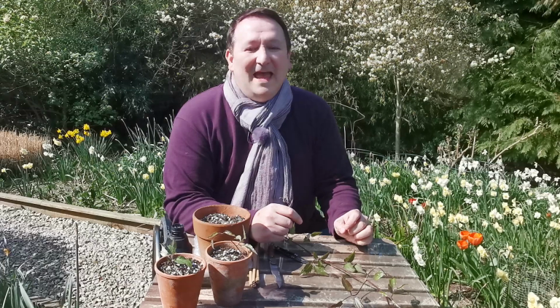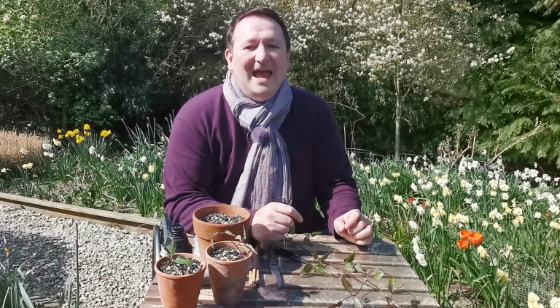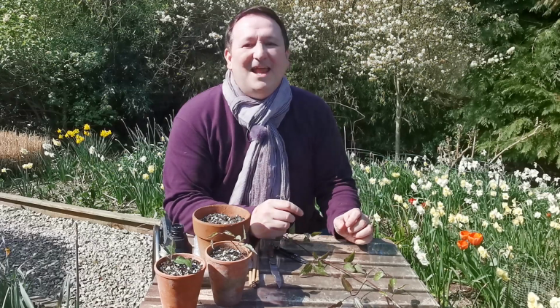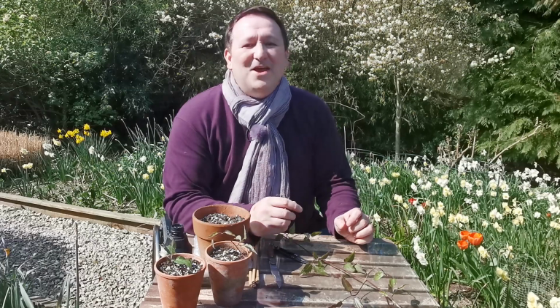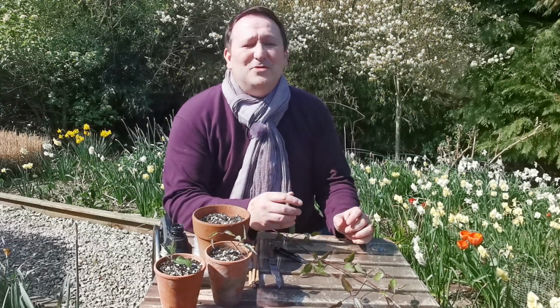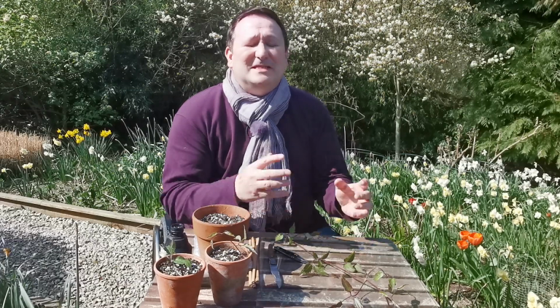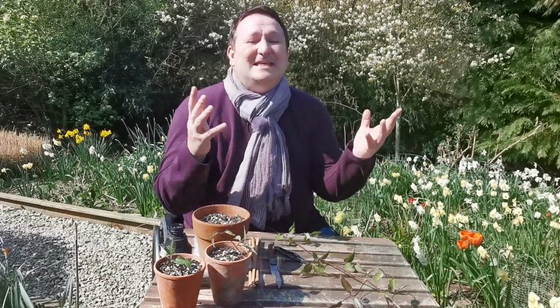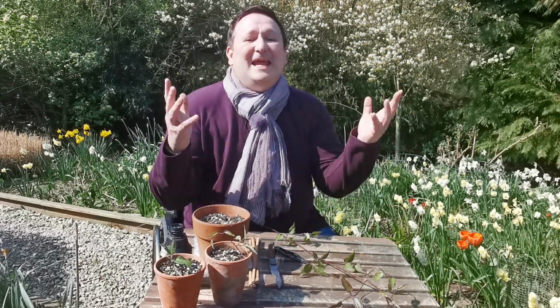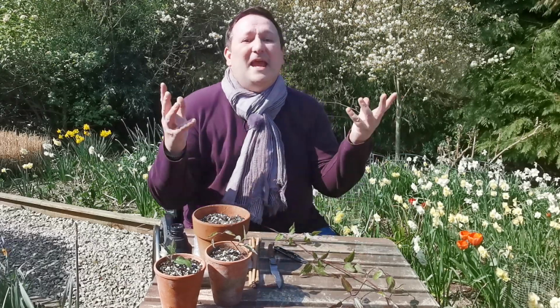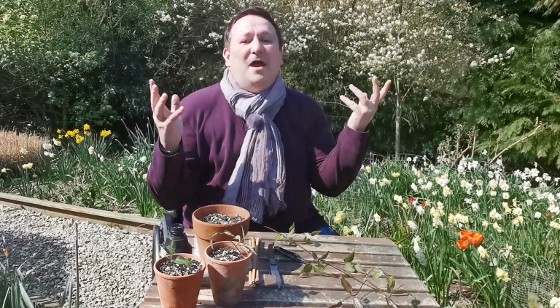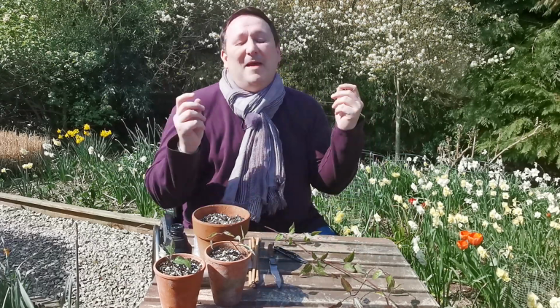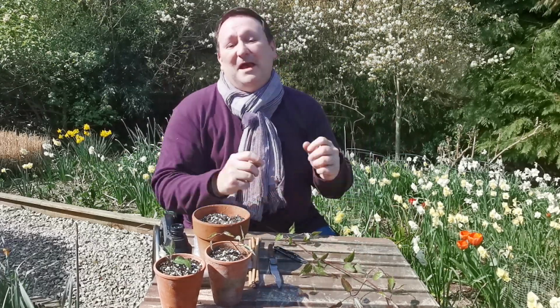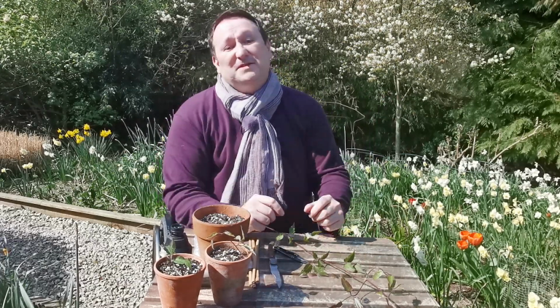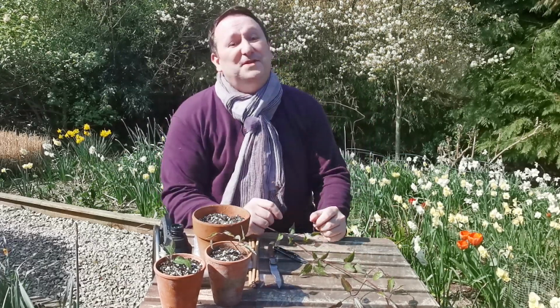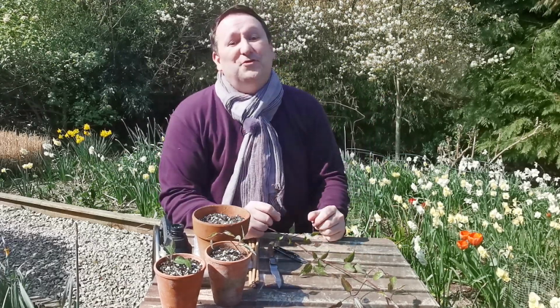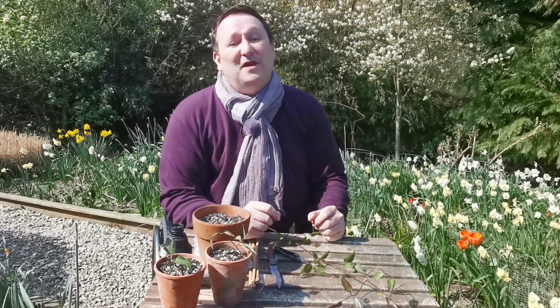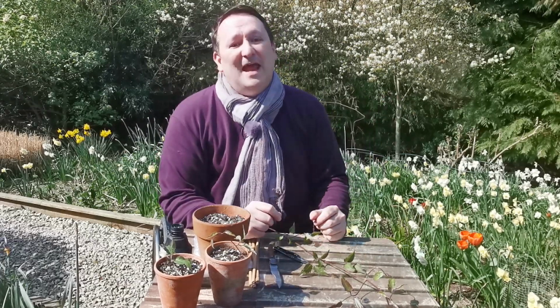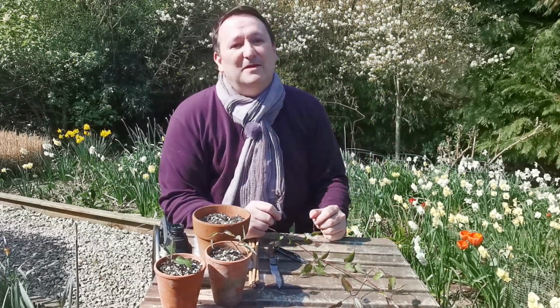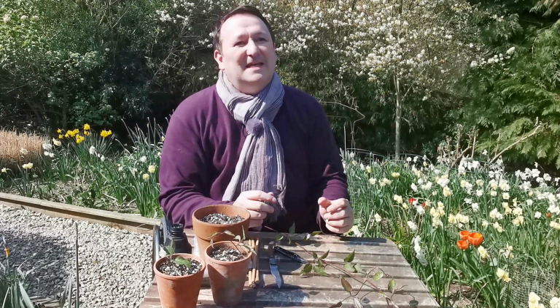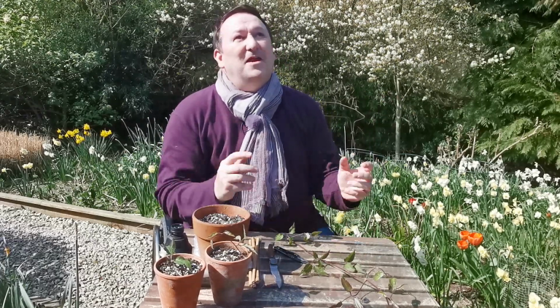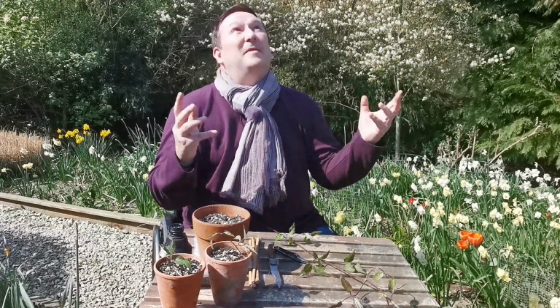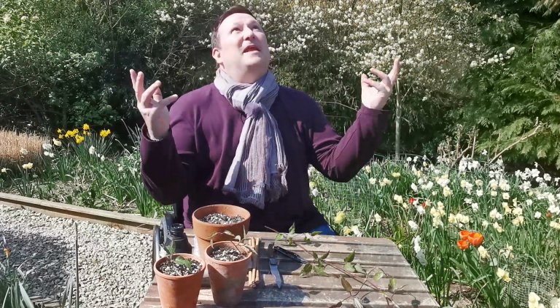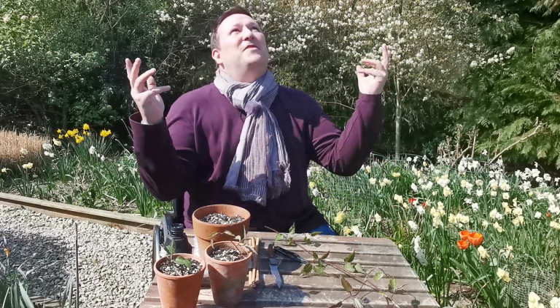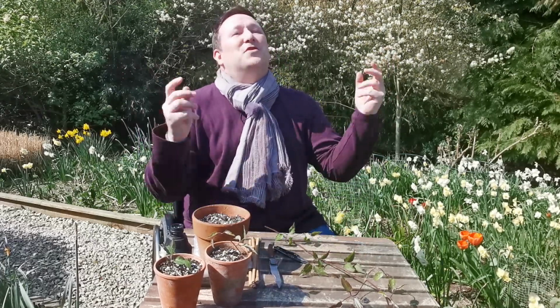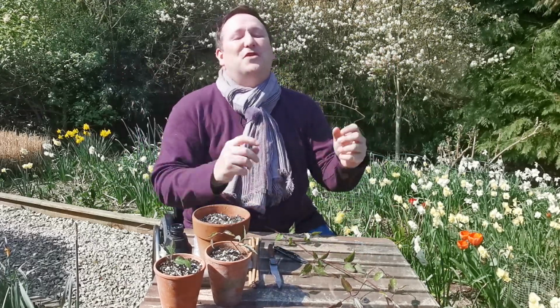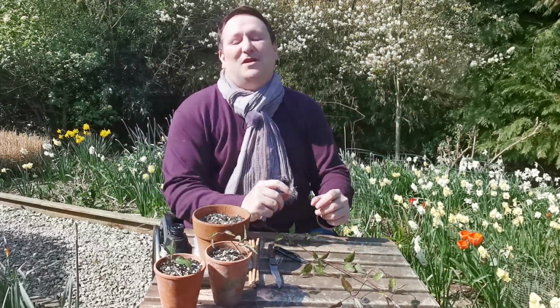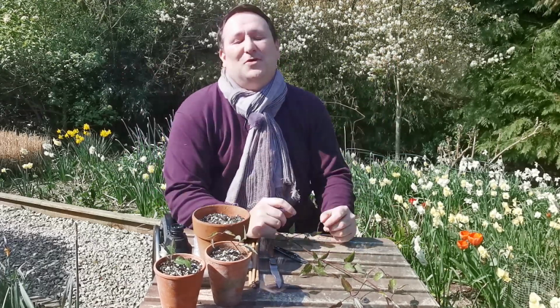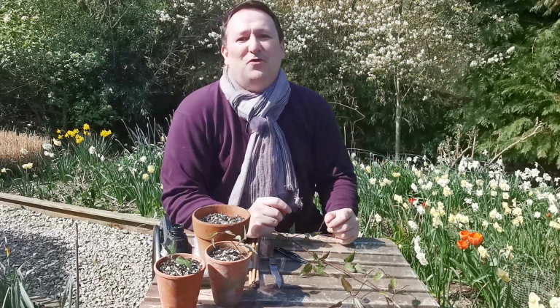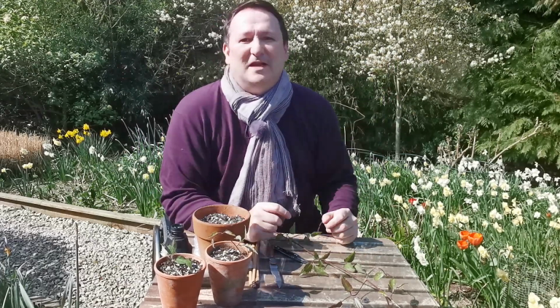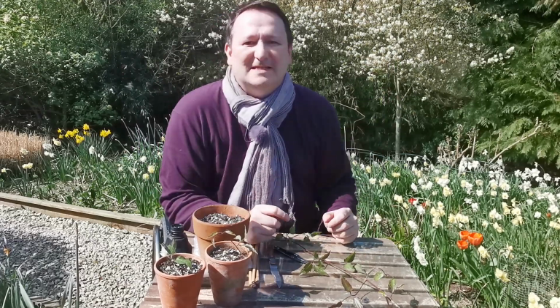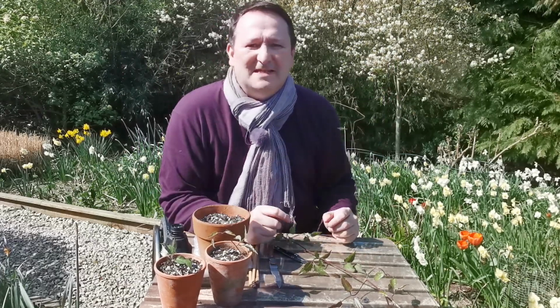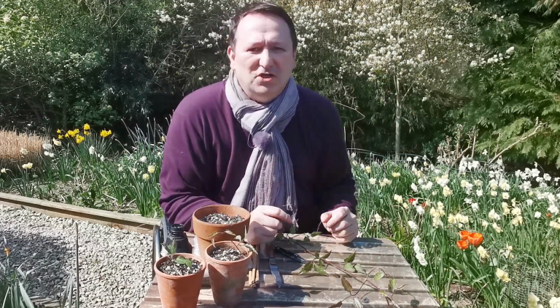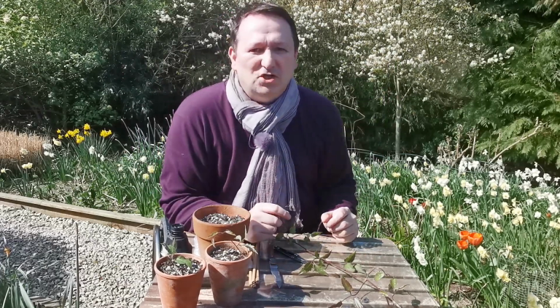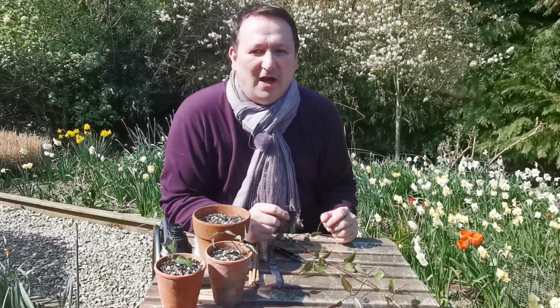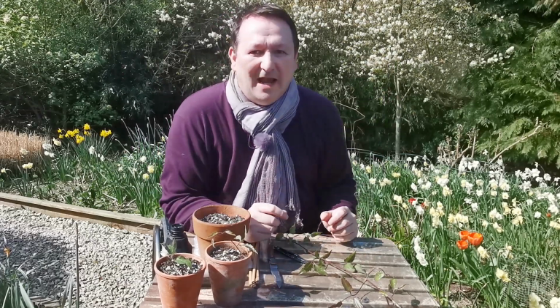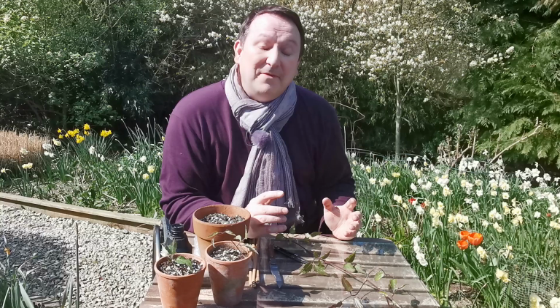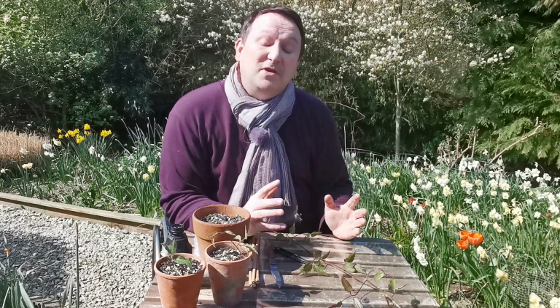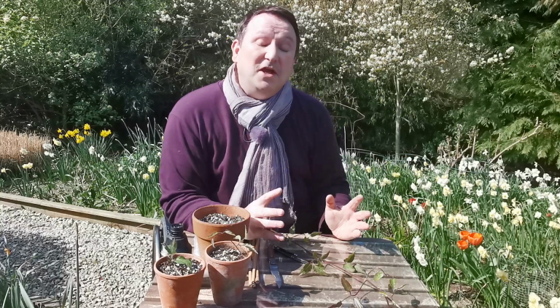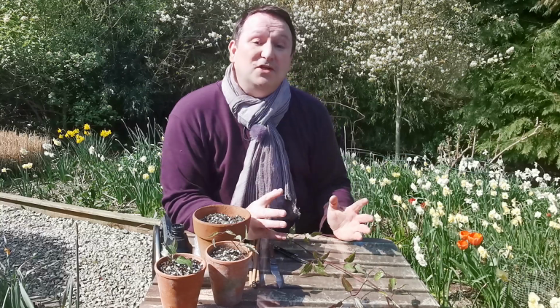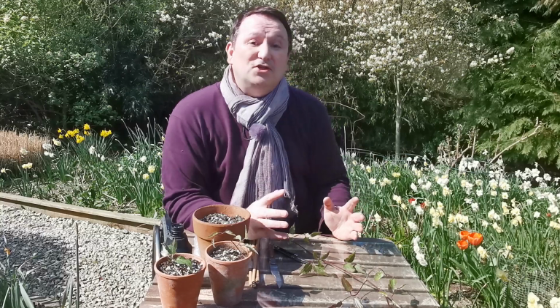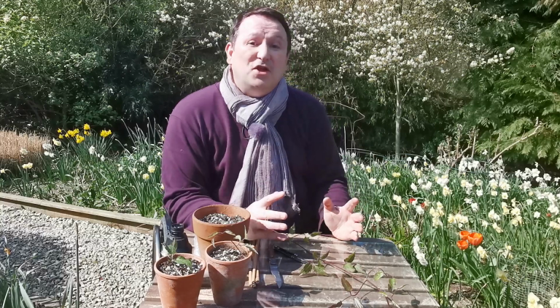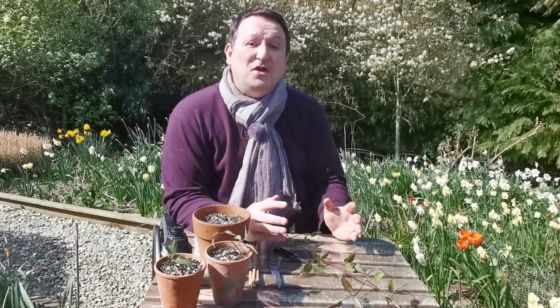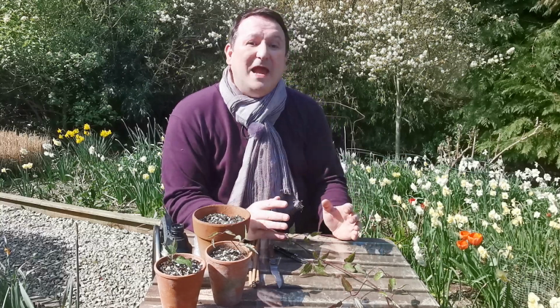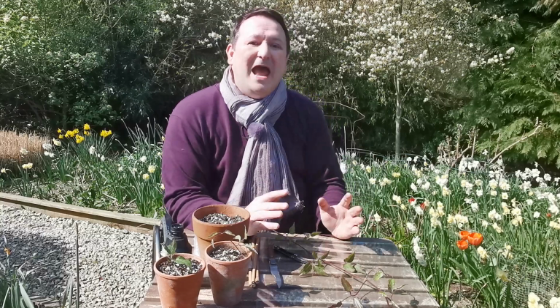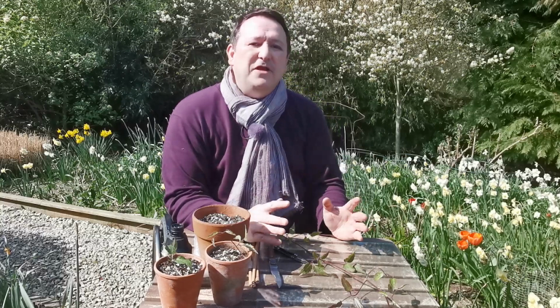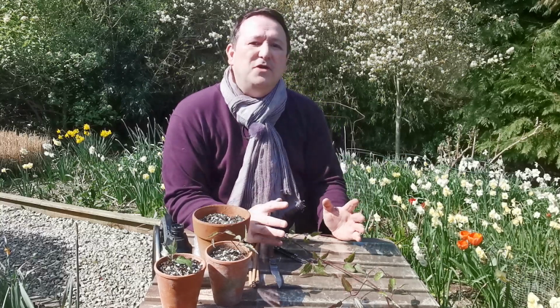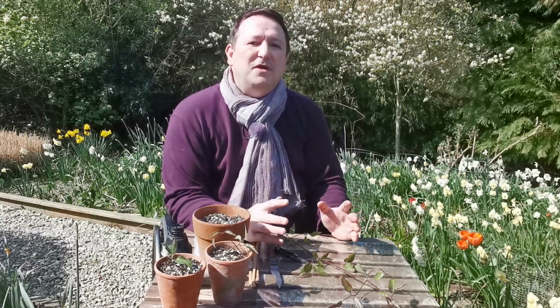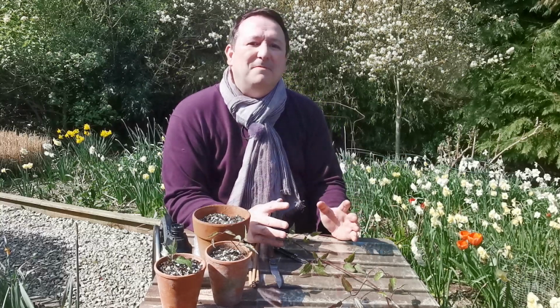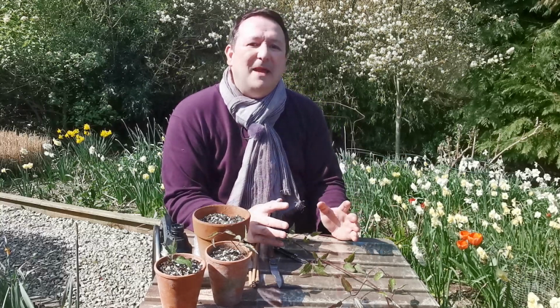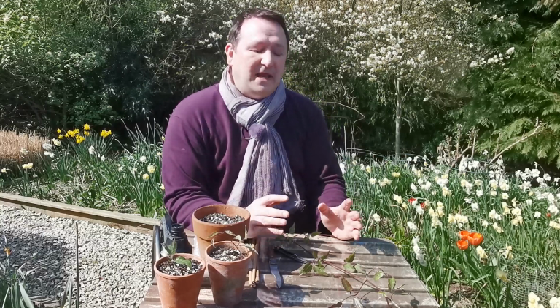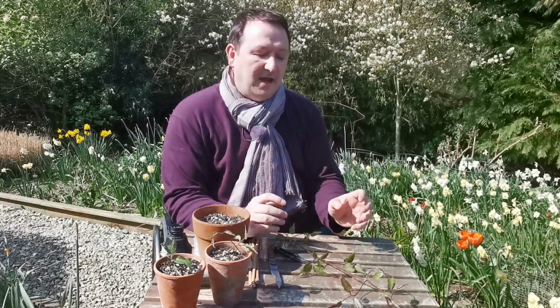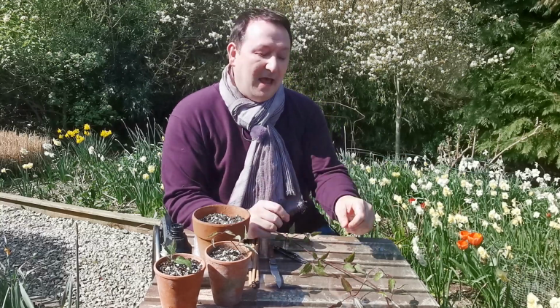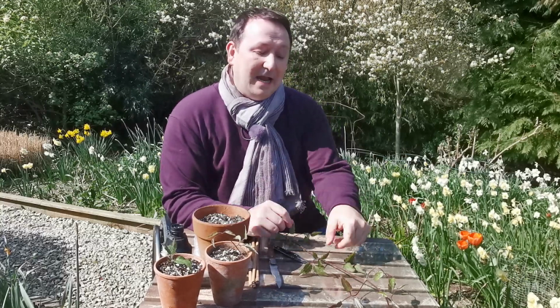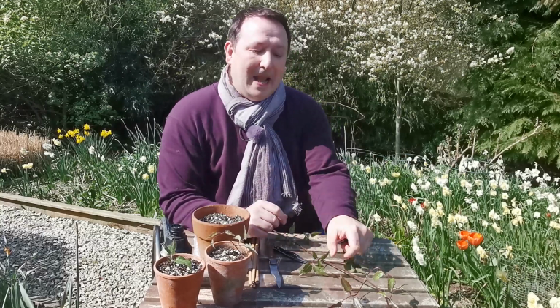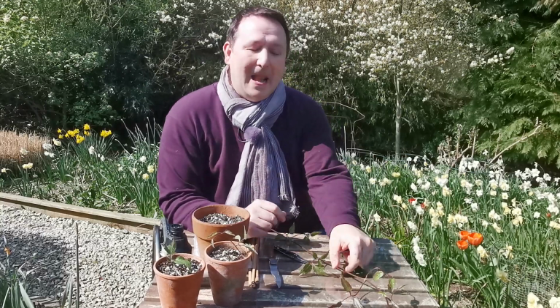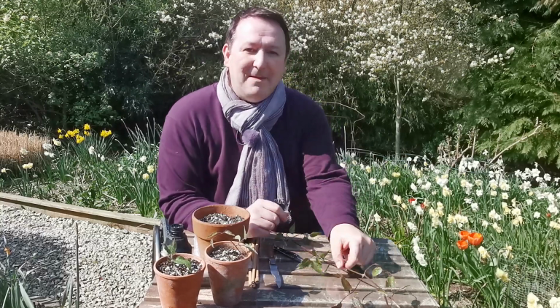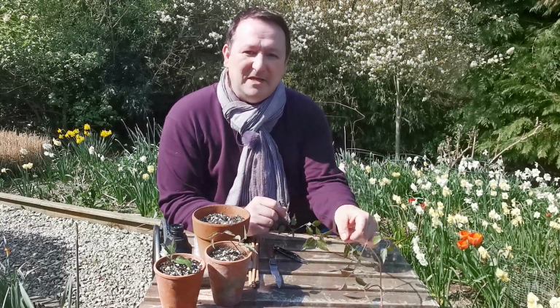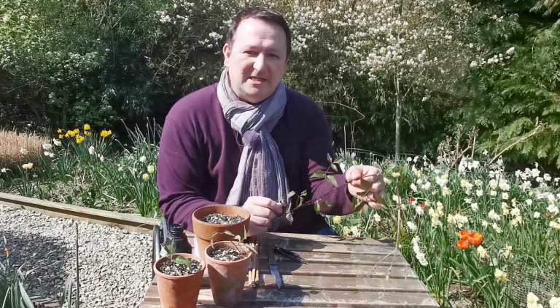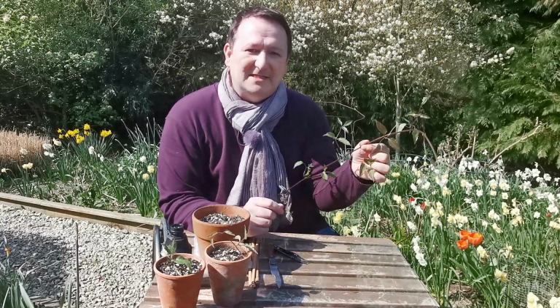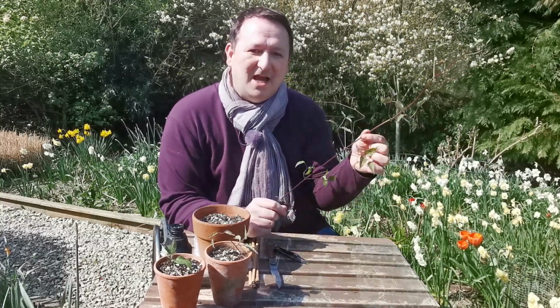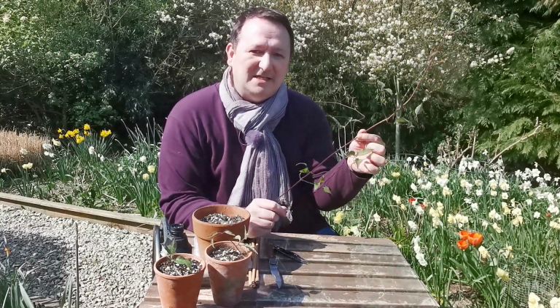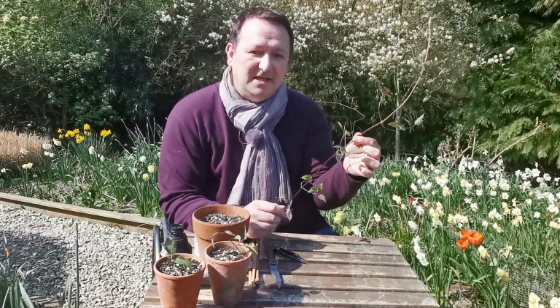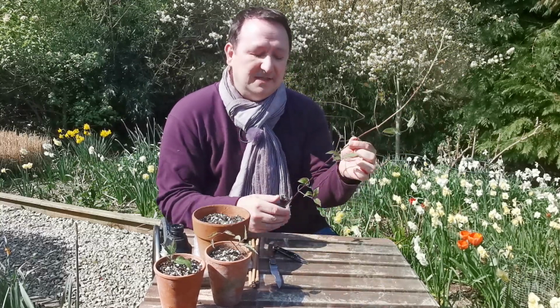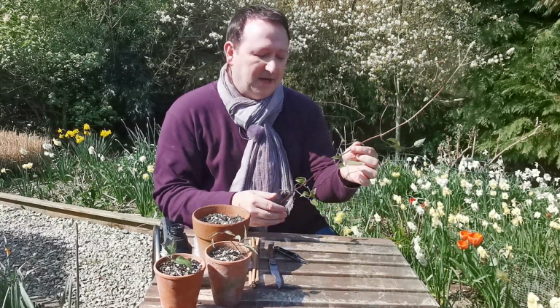Hello. Today I'm out of the greenhouse and I'm in the glorious sunshine, and I'm going to show you how you can make clematis cuttings.